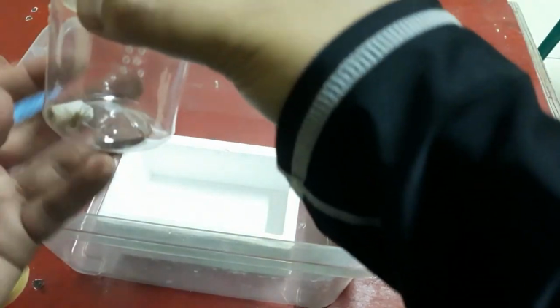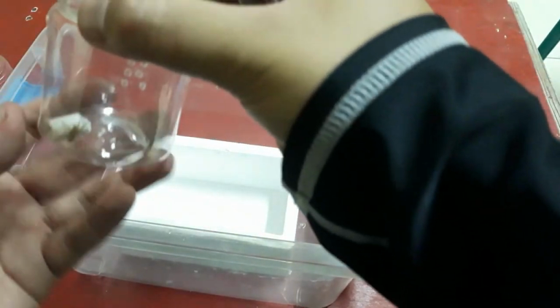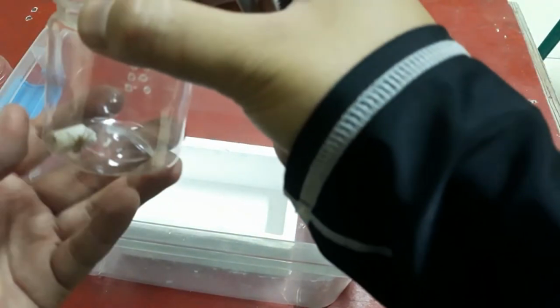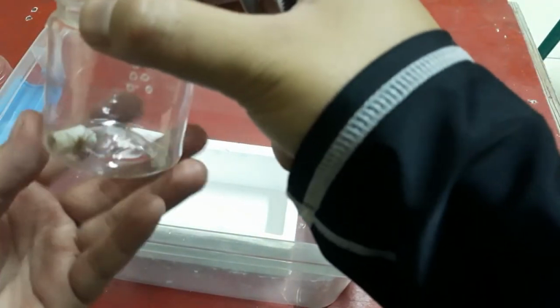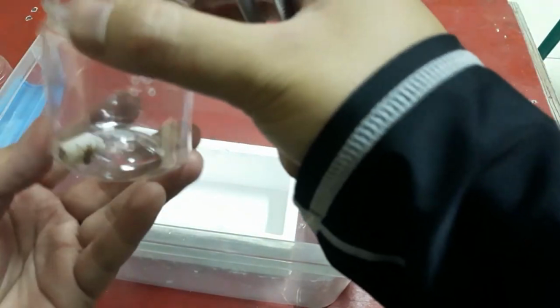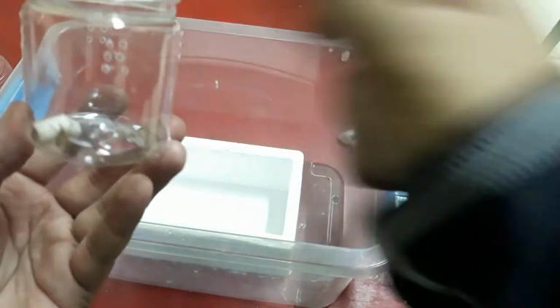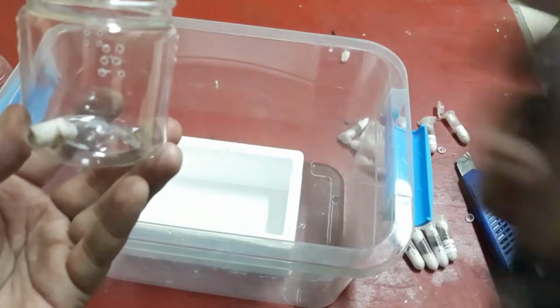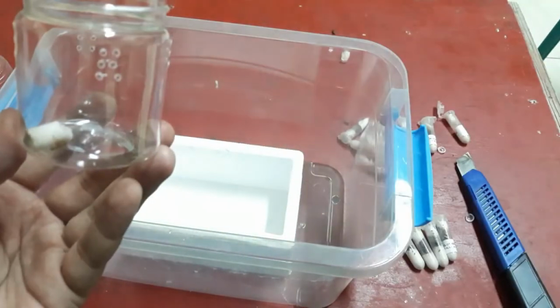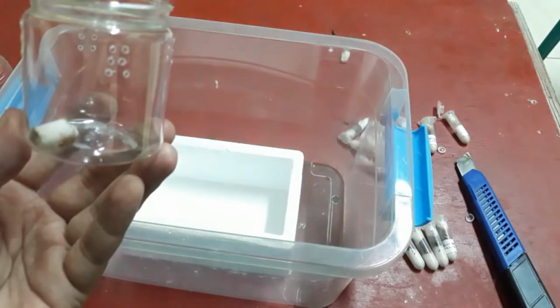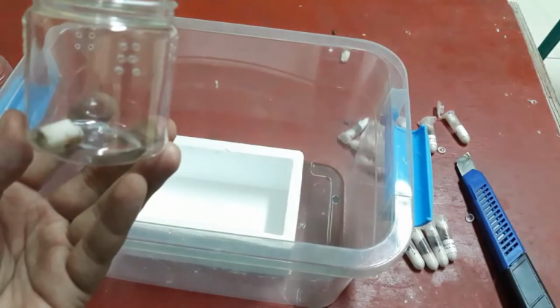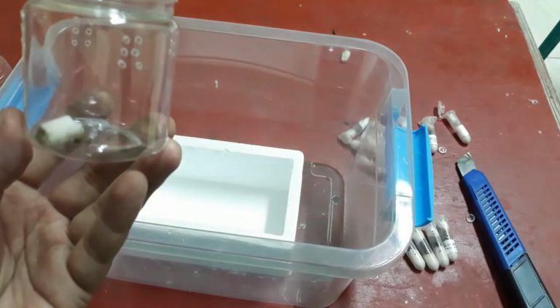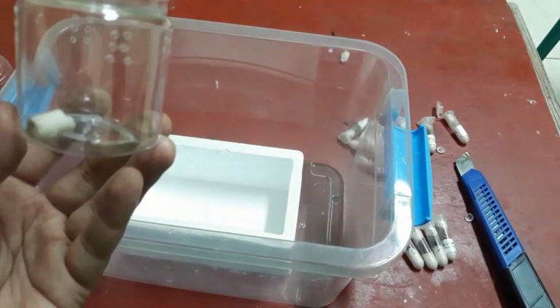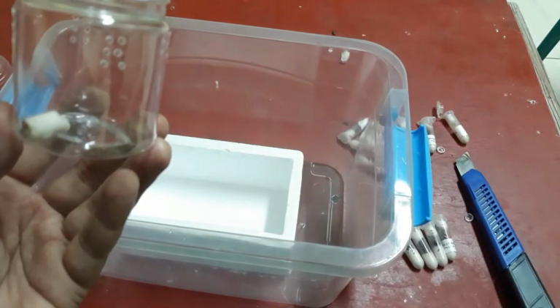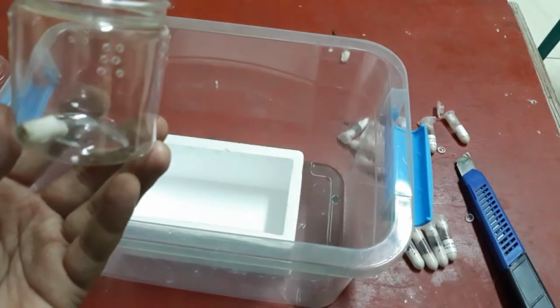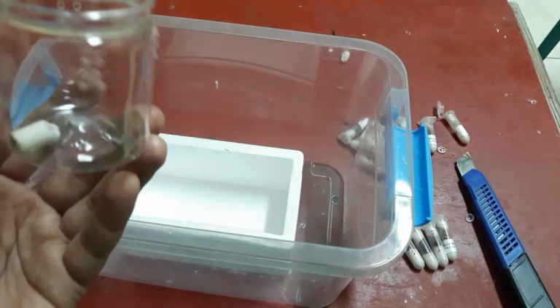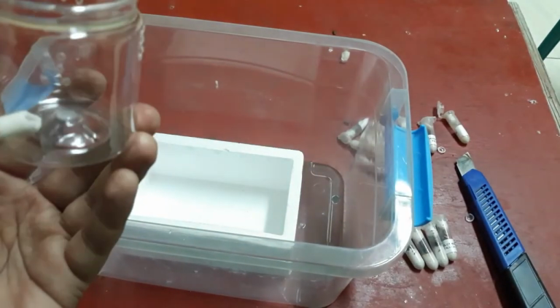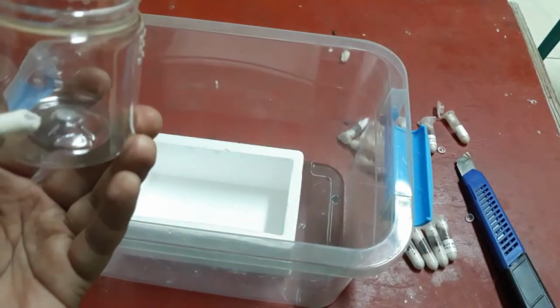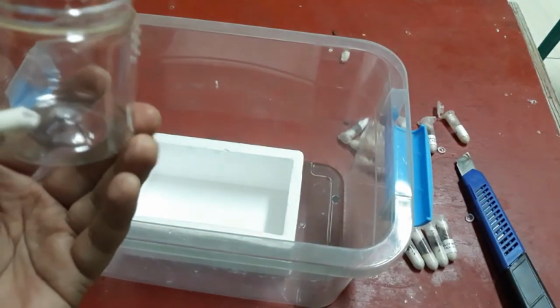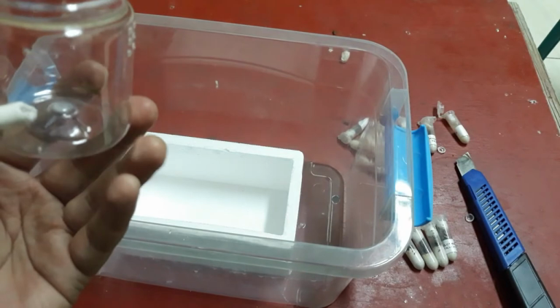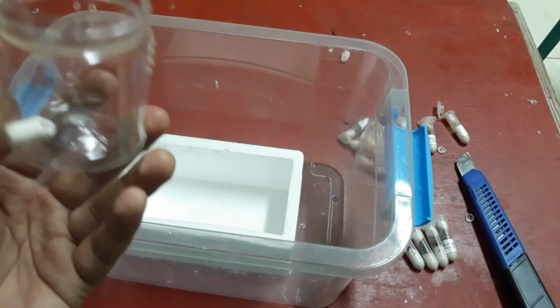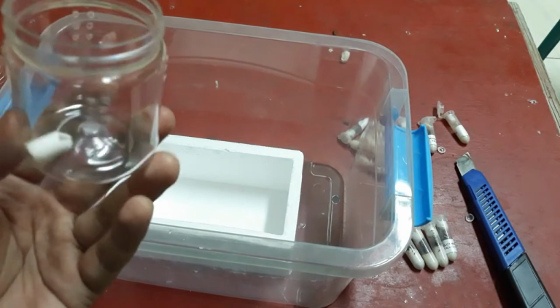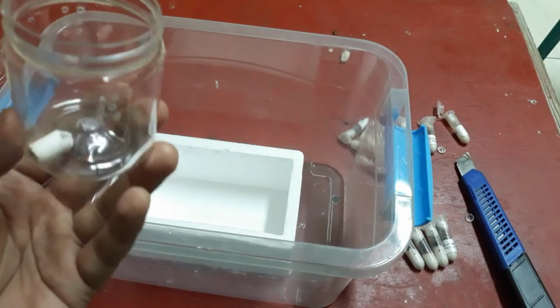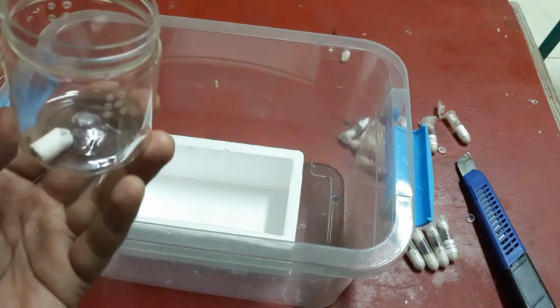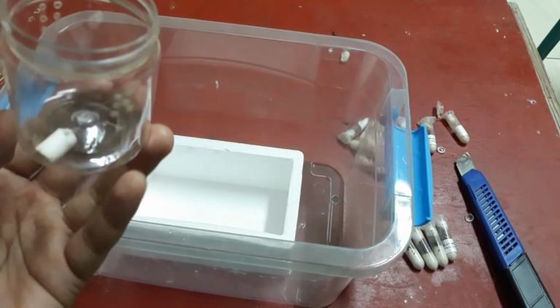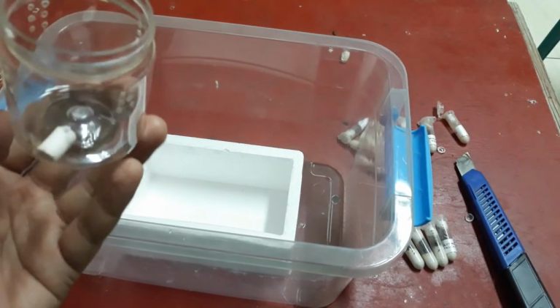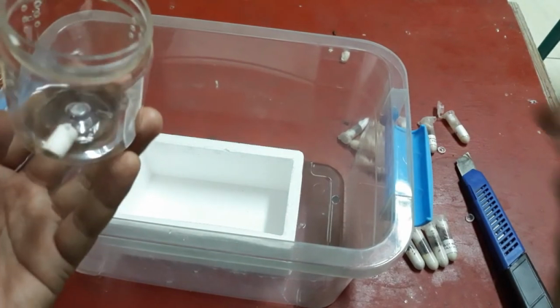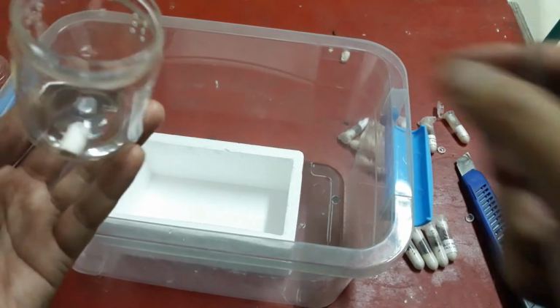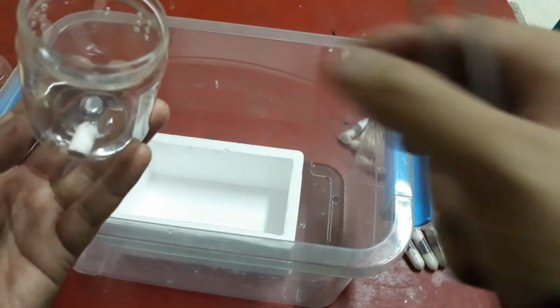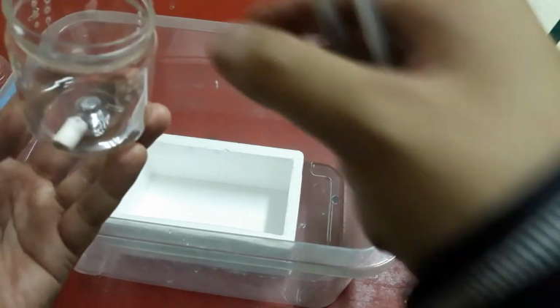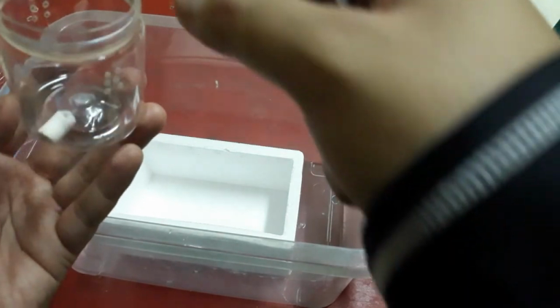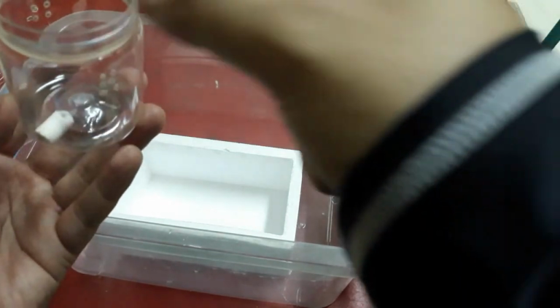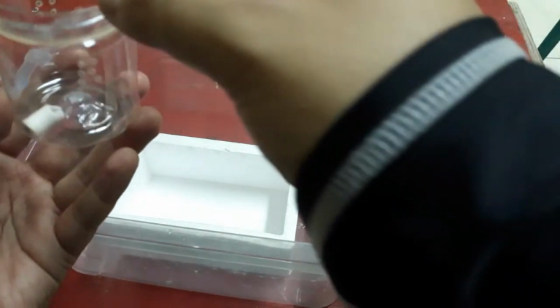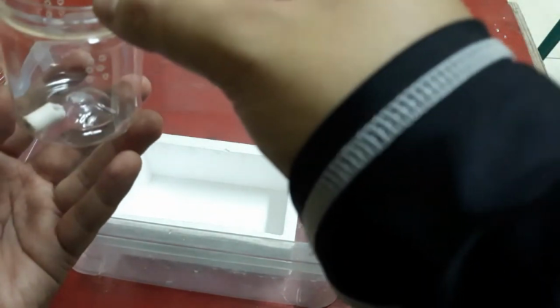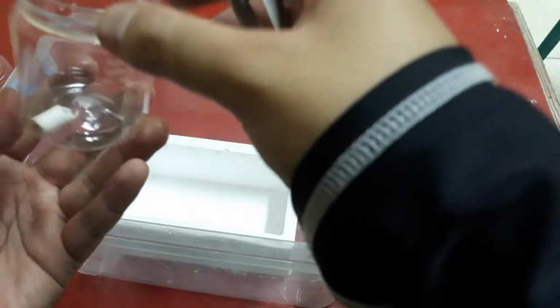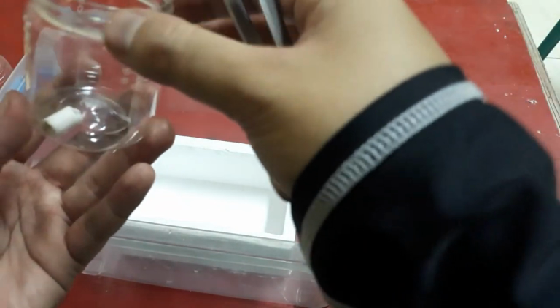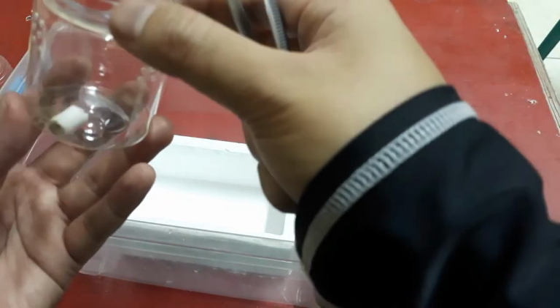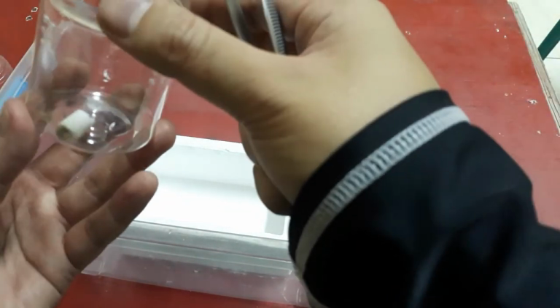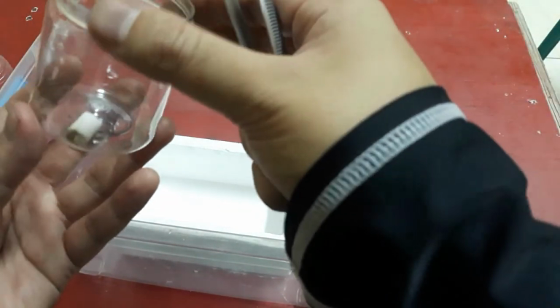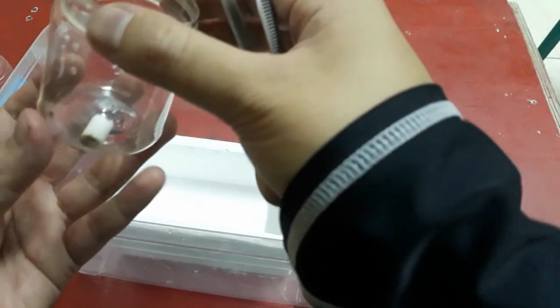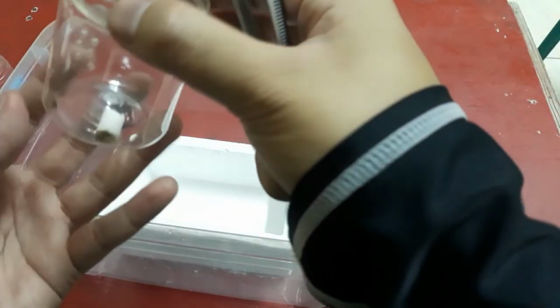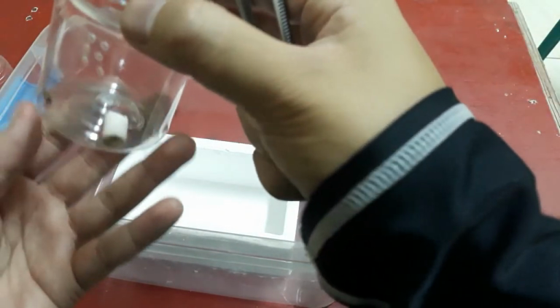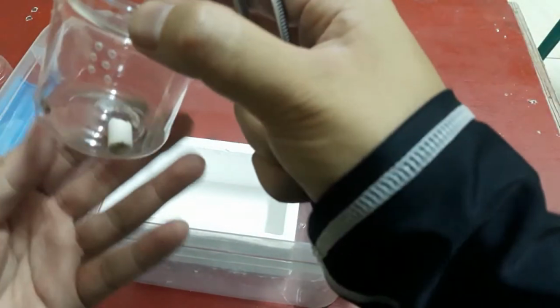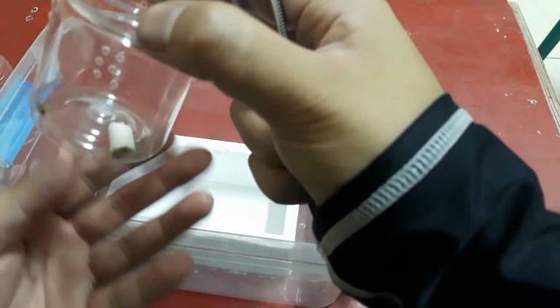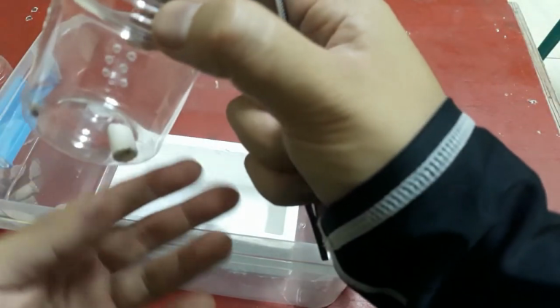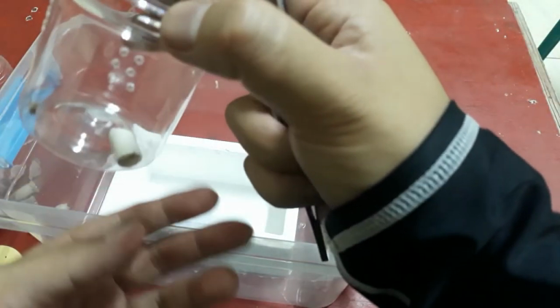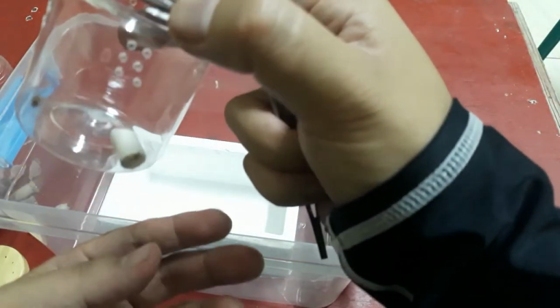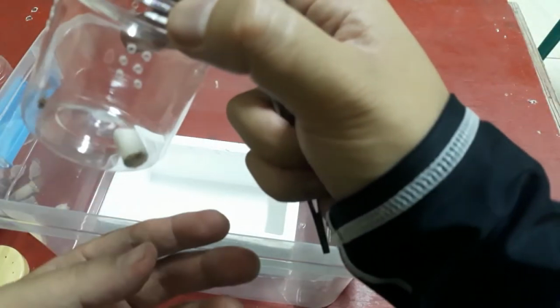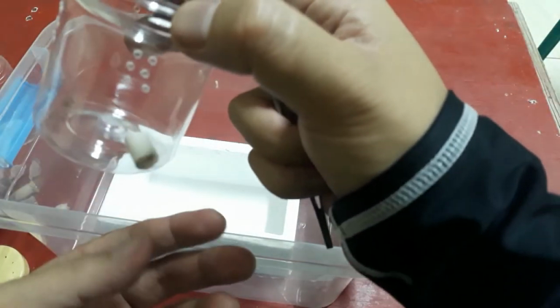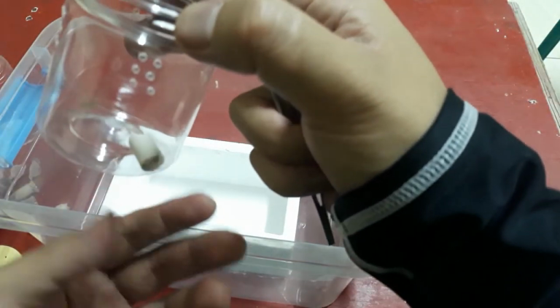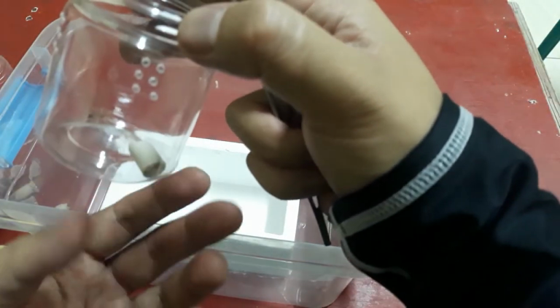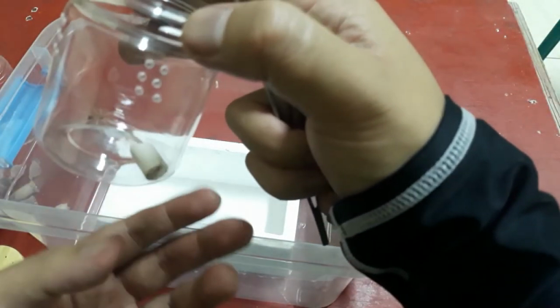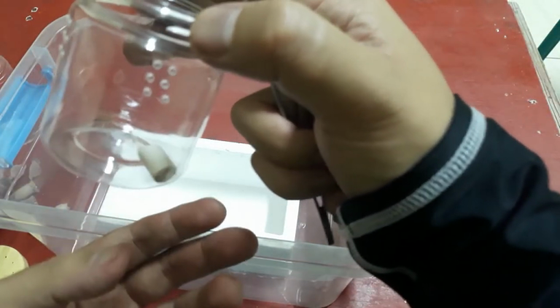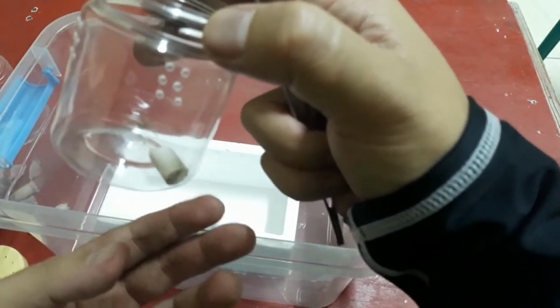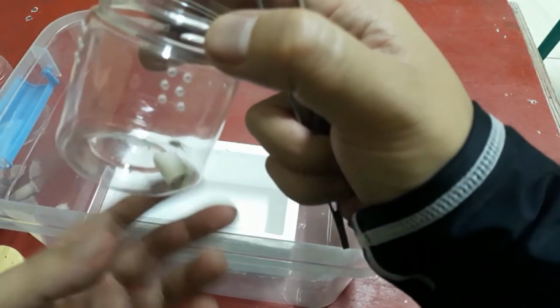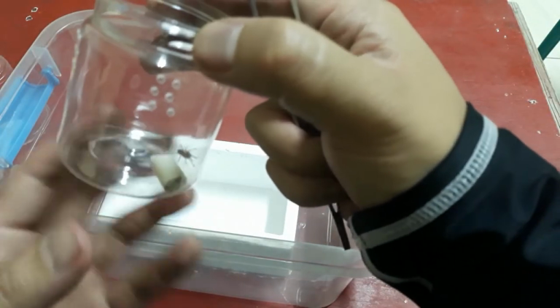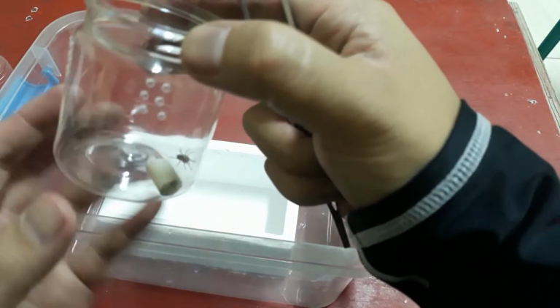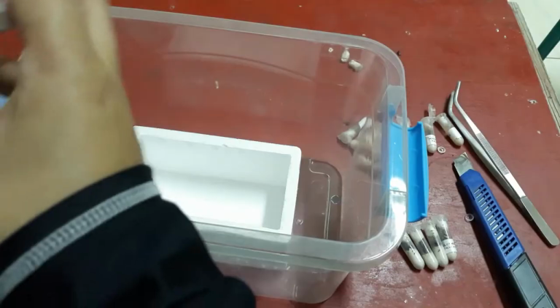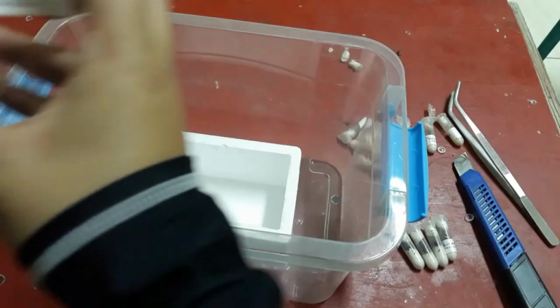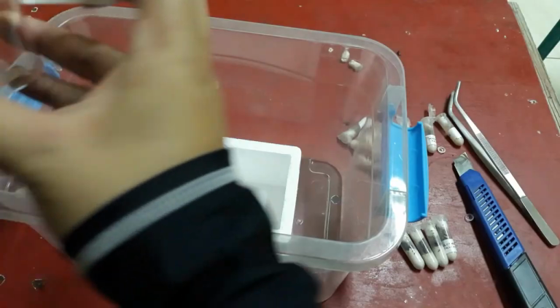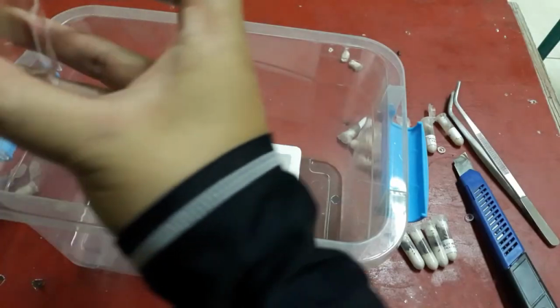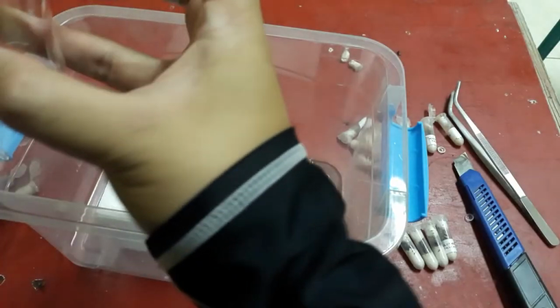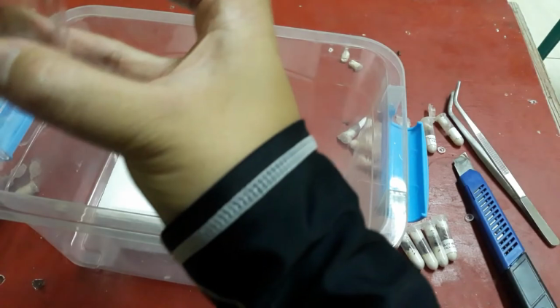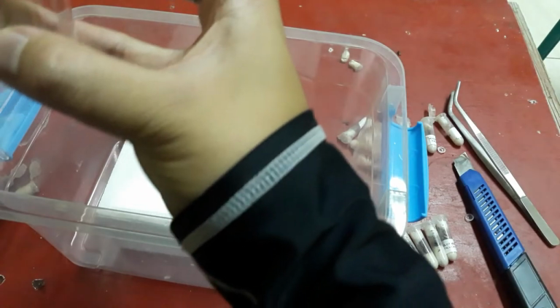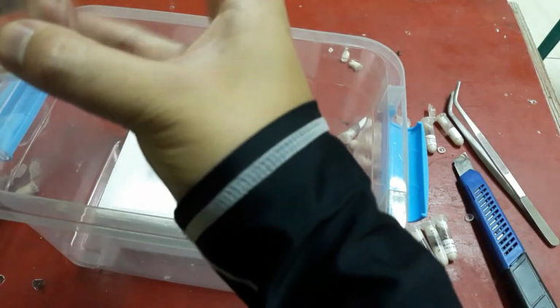He's alive and he's bolty — very, very bolty!